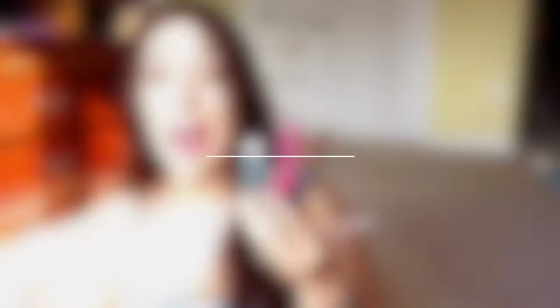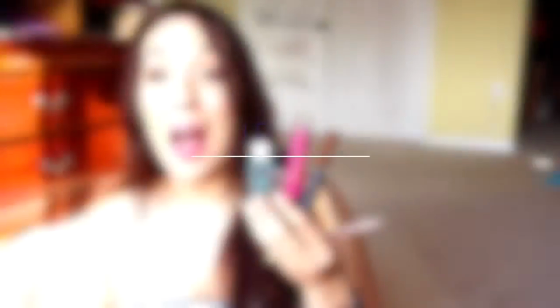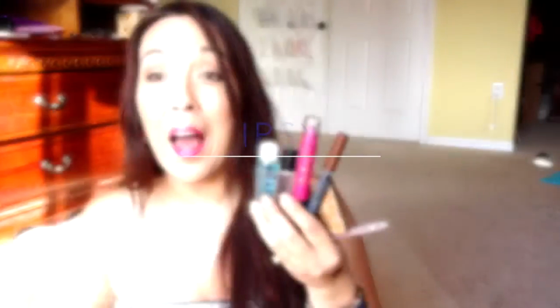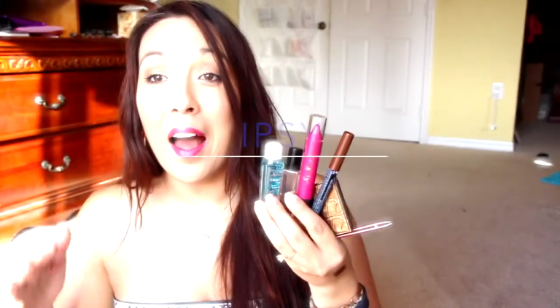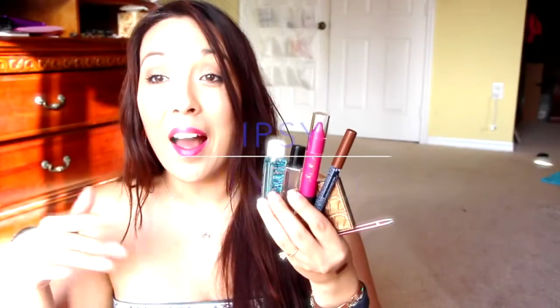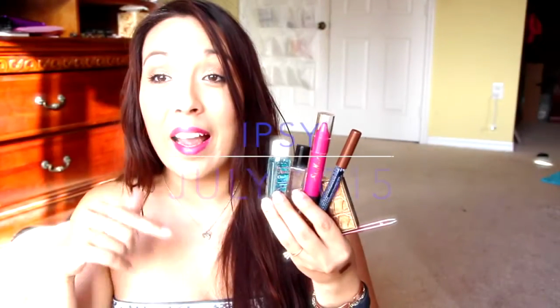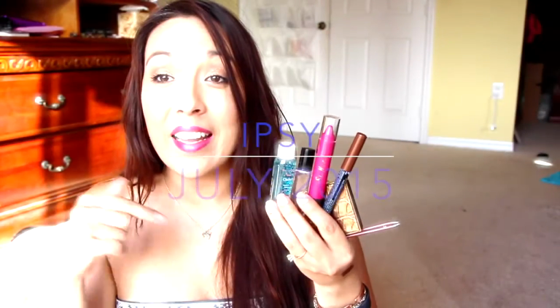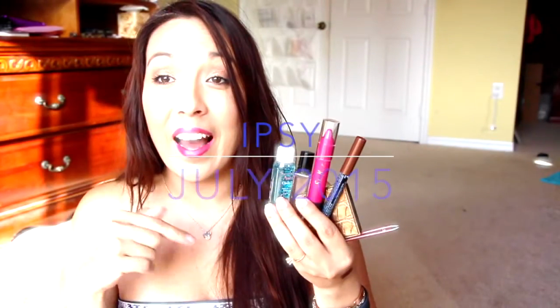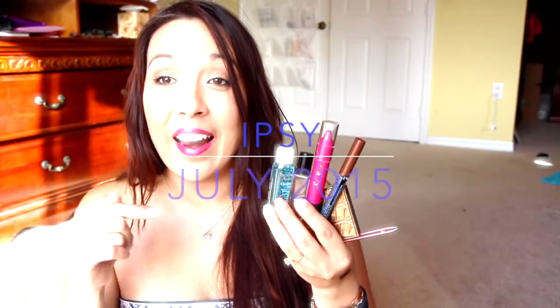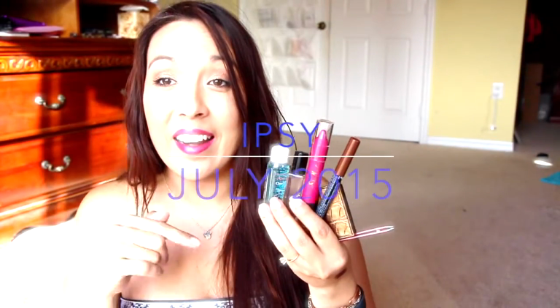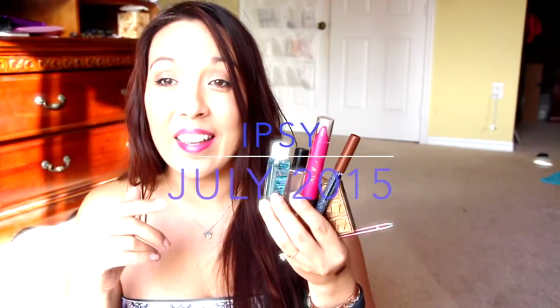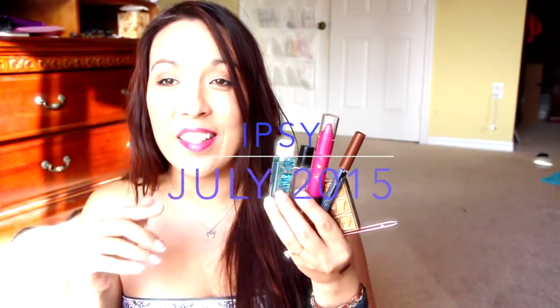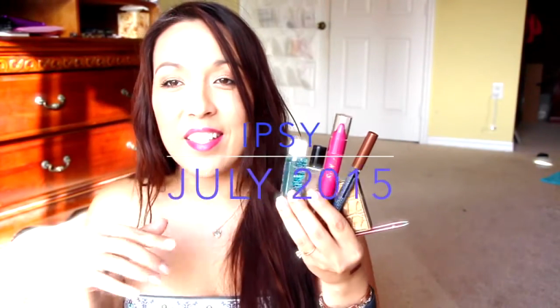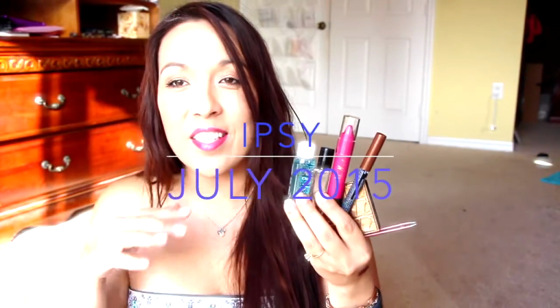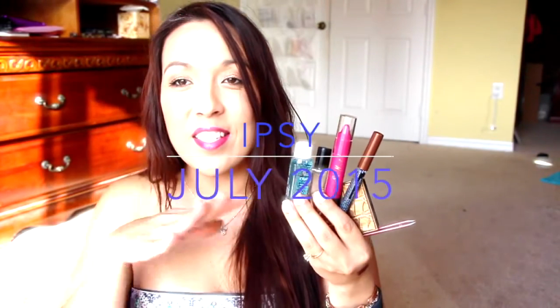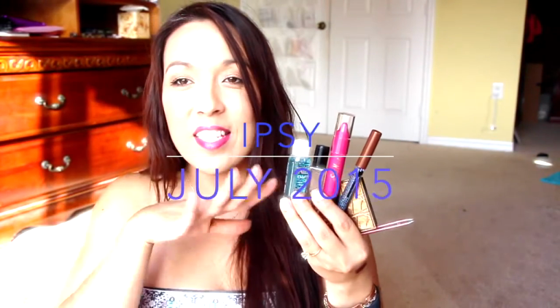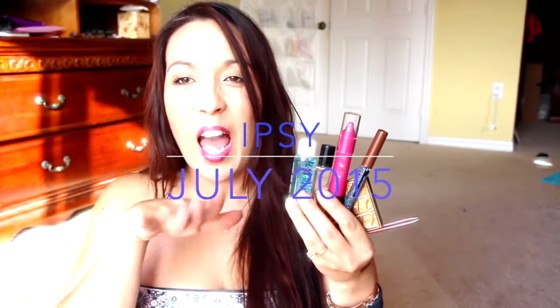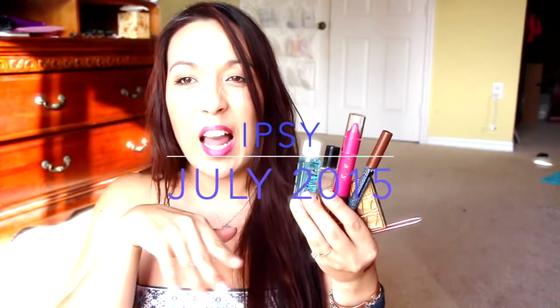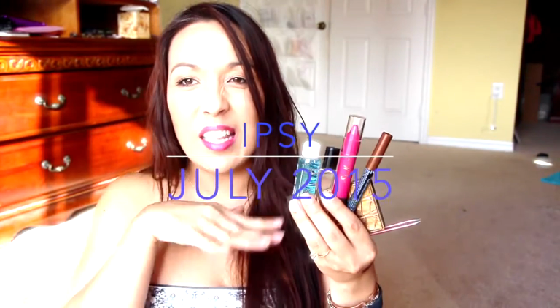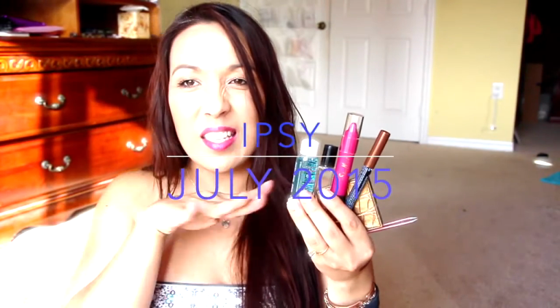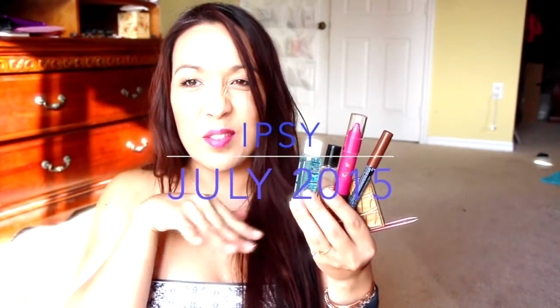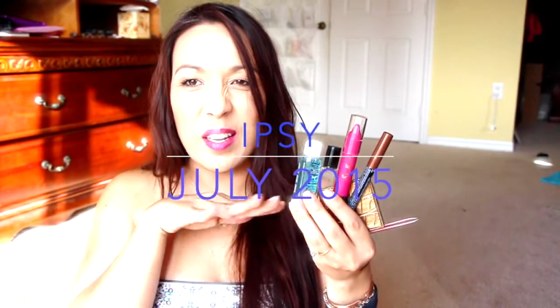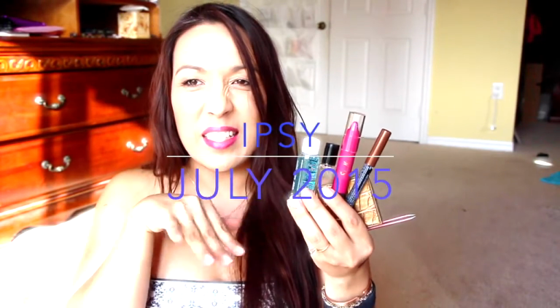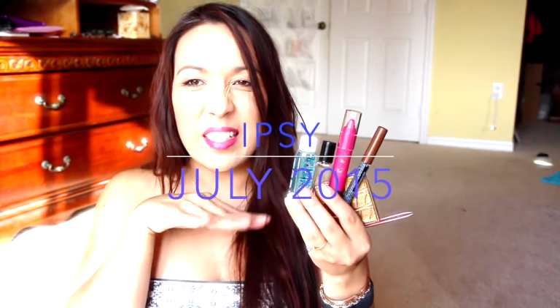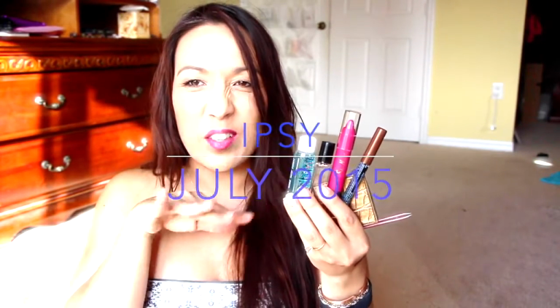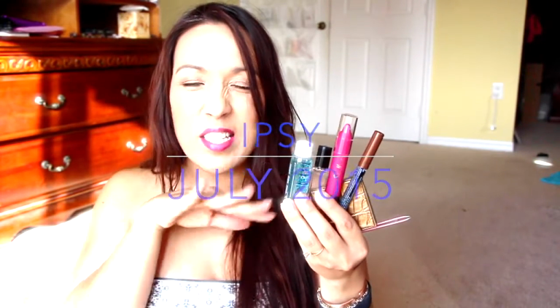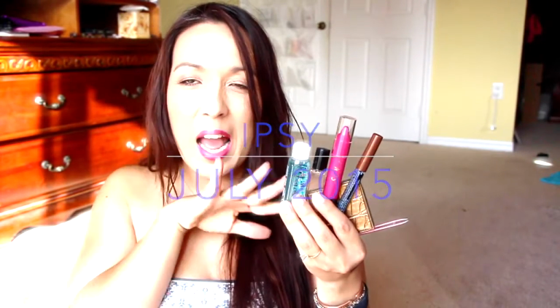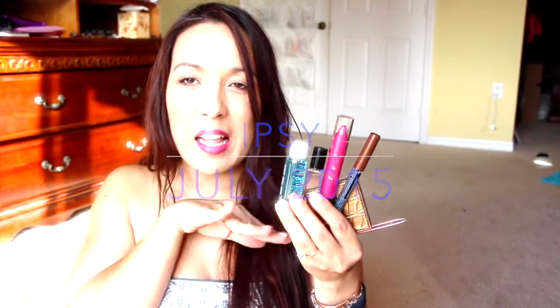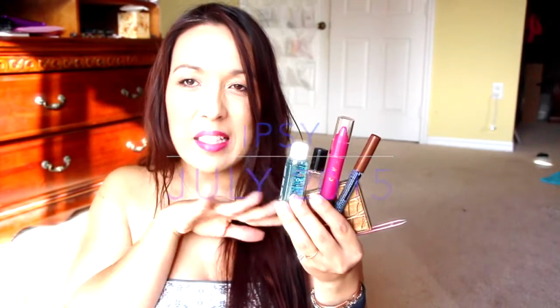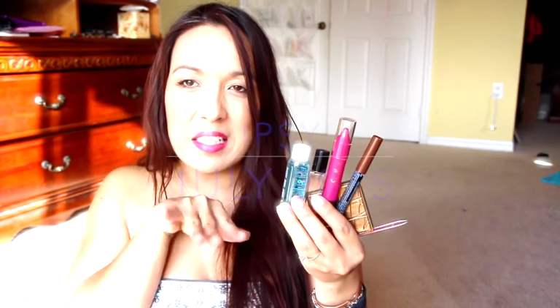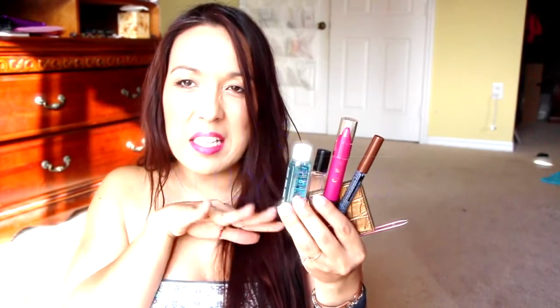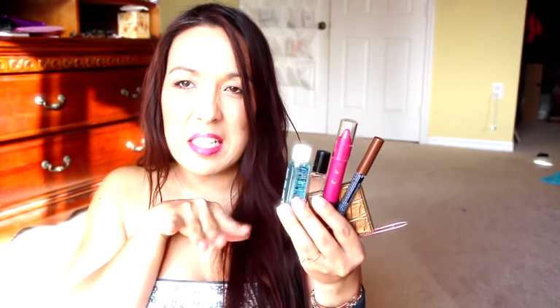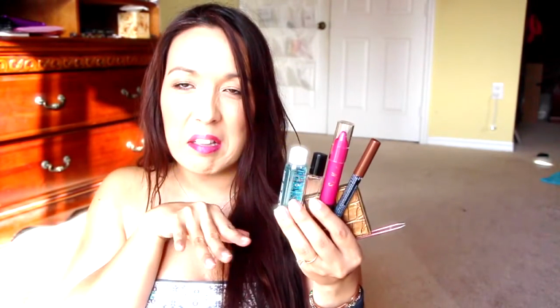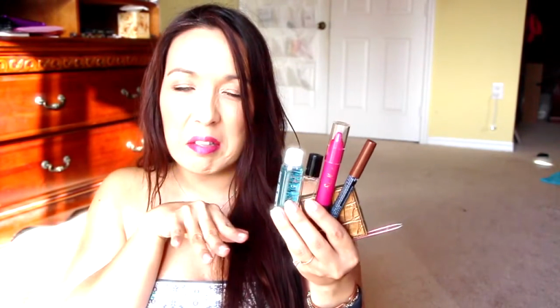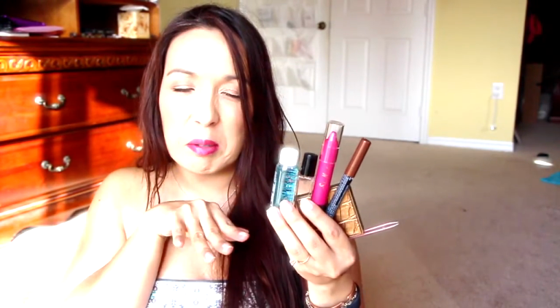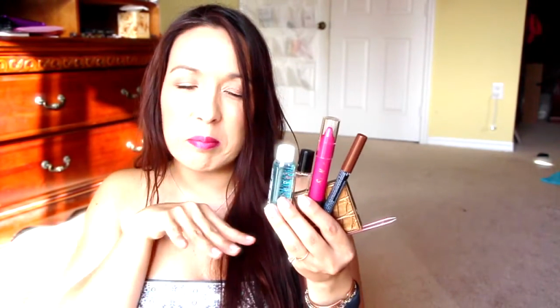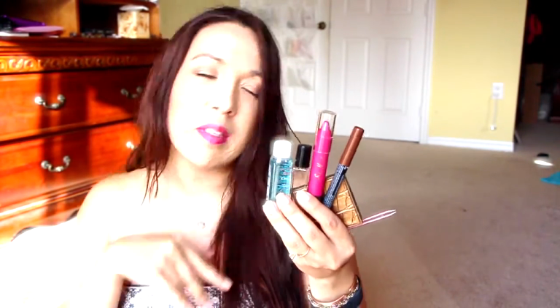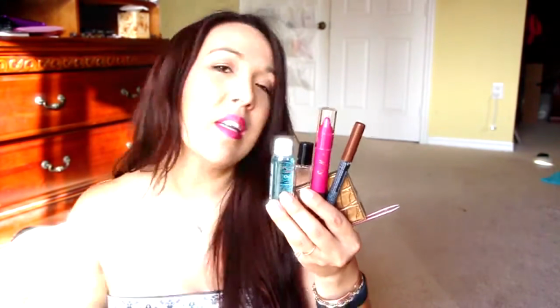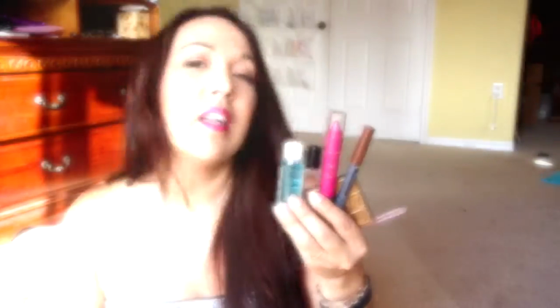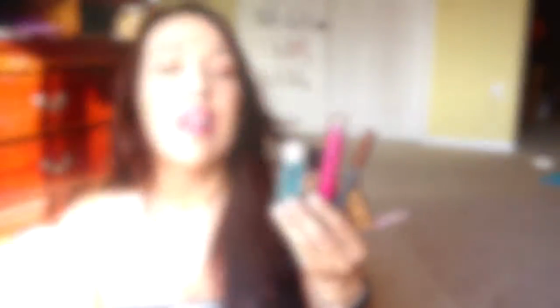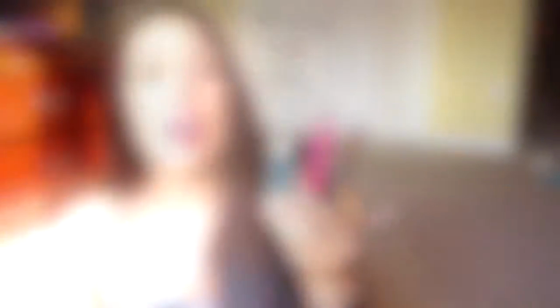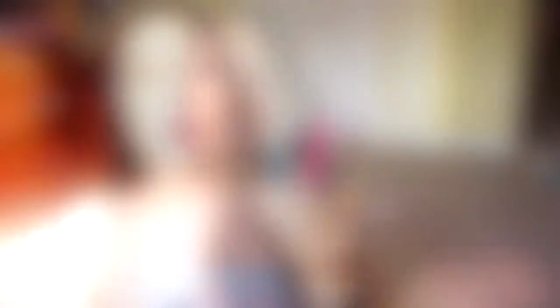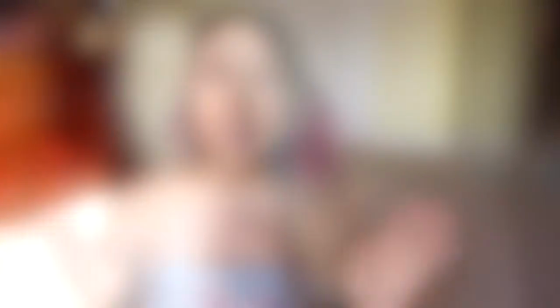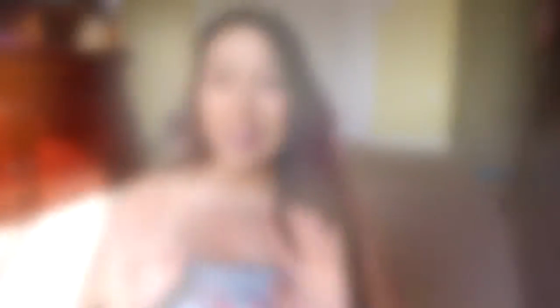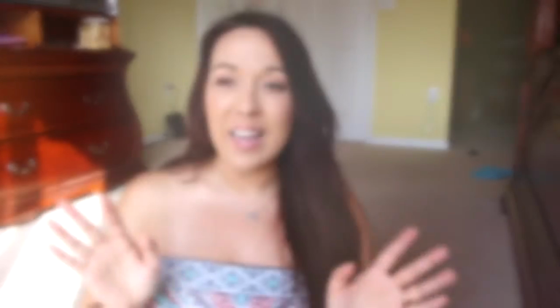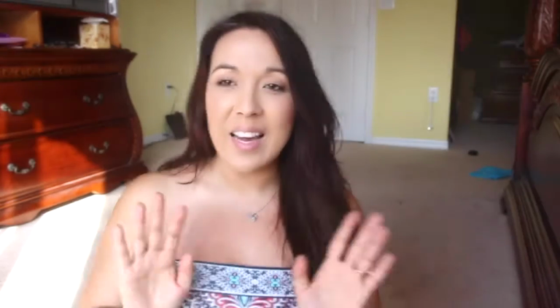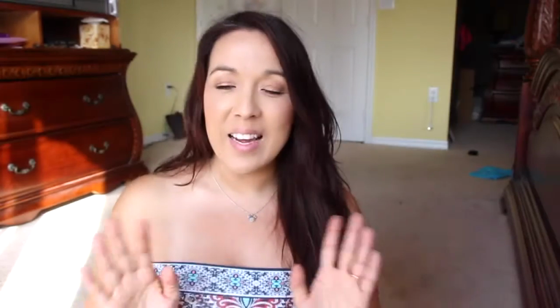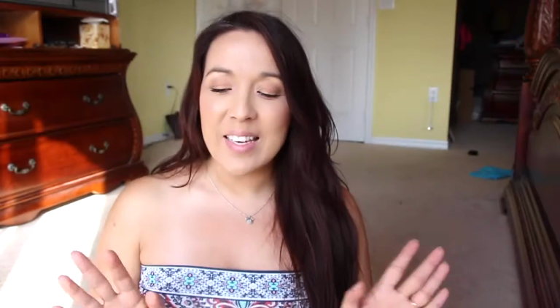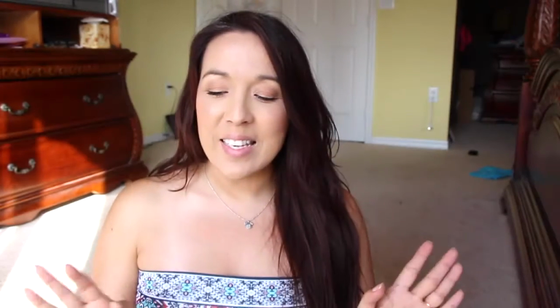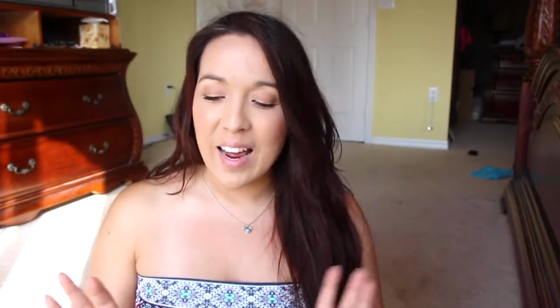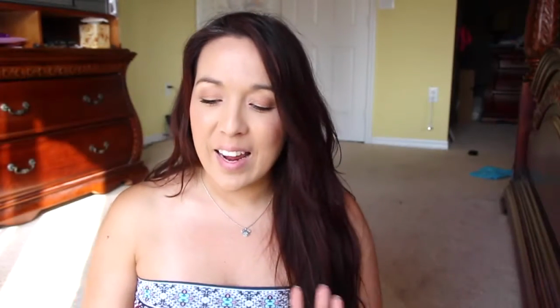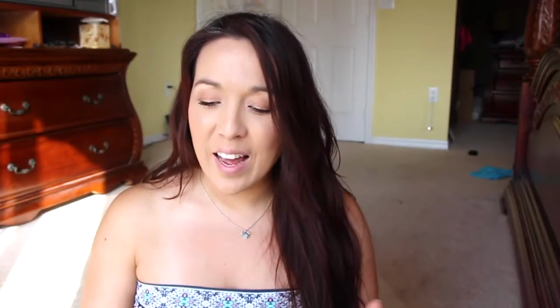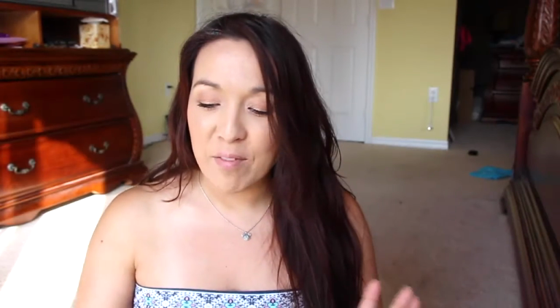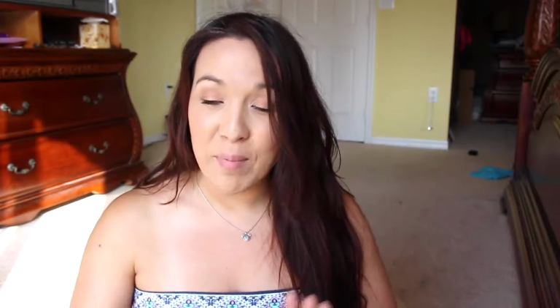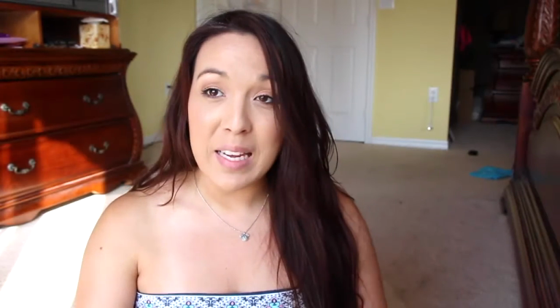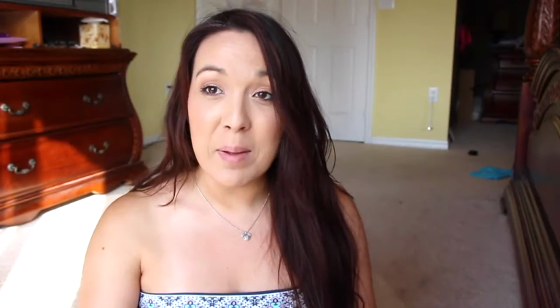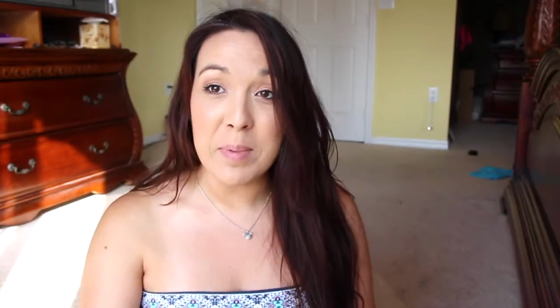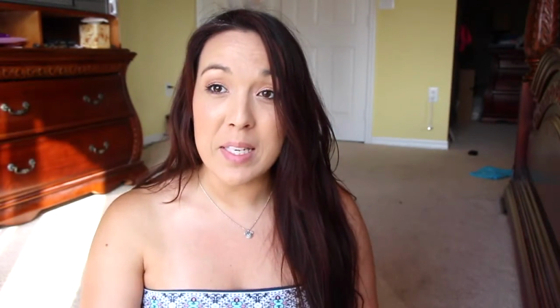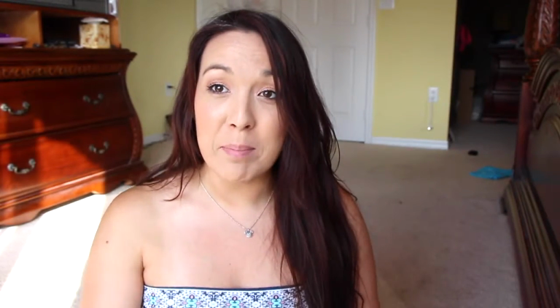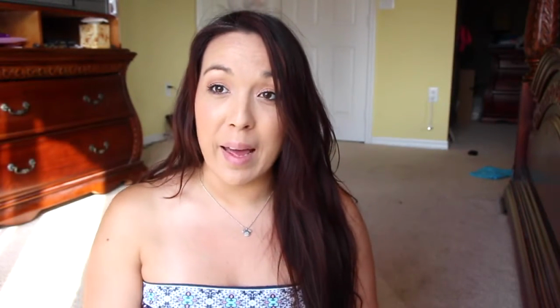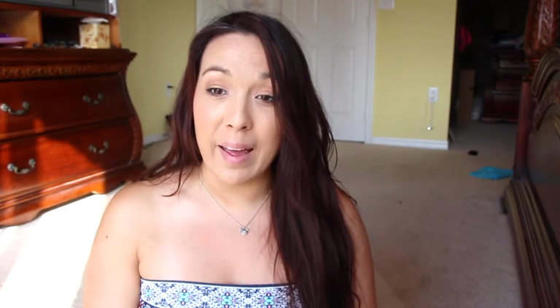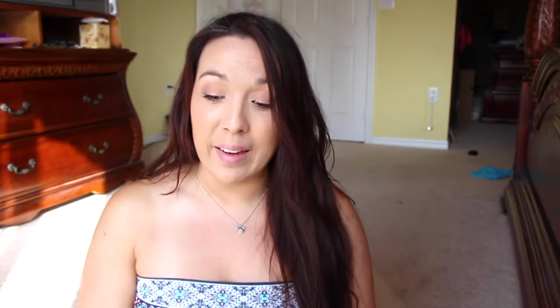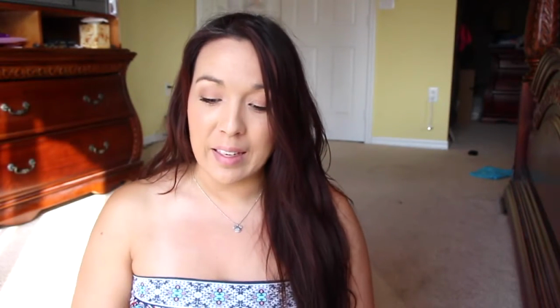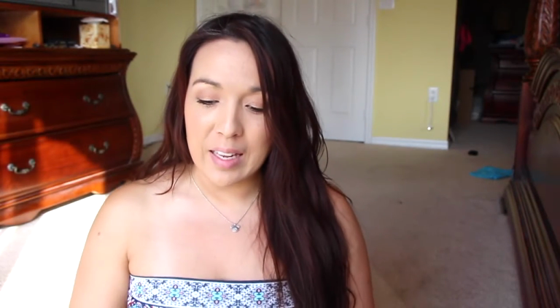I got it. This is talent right here. Talent, I tell you. Hi guys, I have my Ipsy bag.